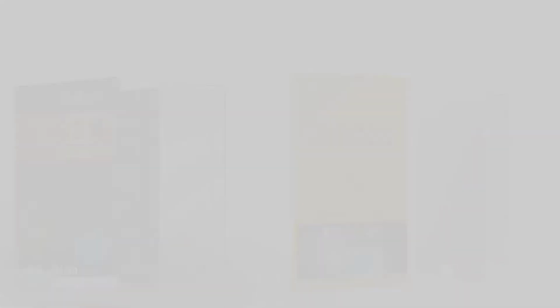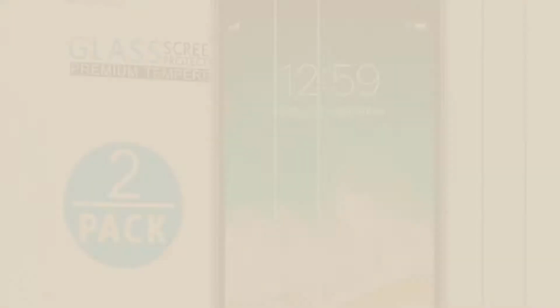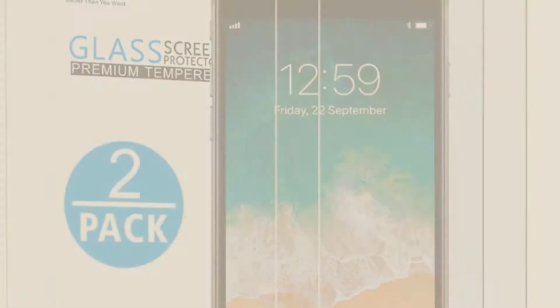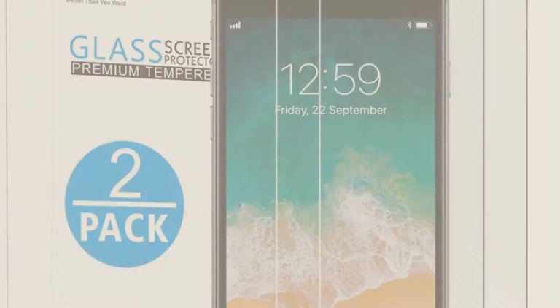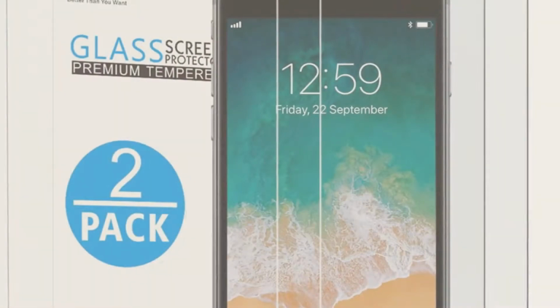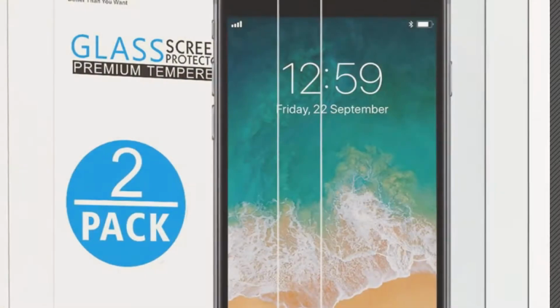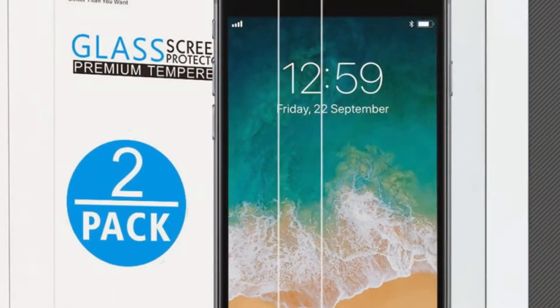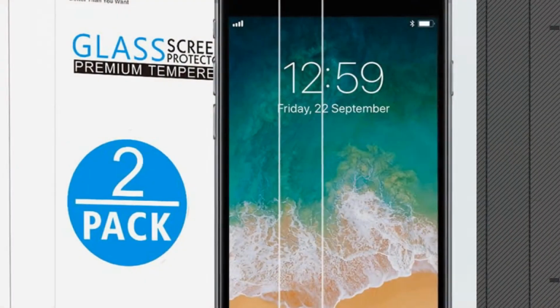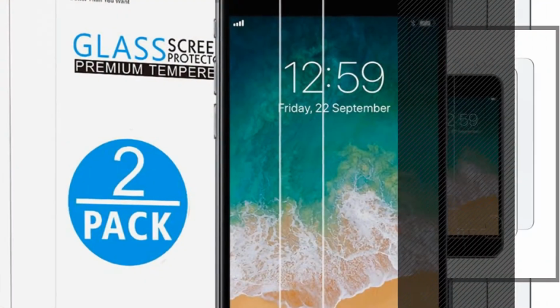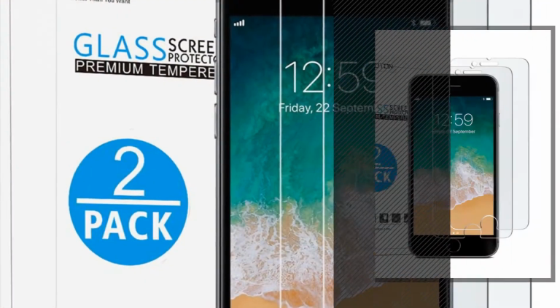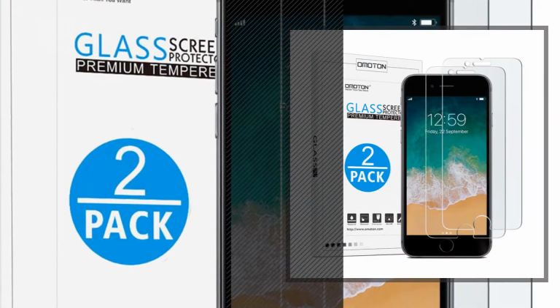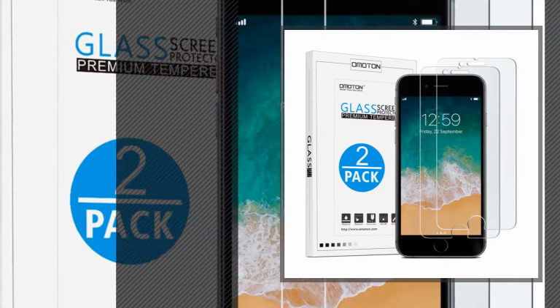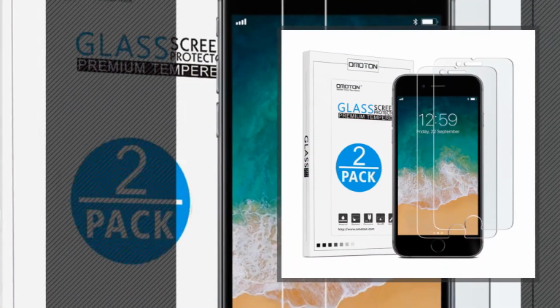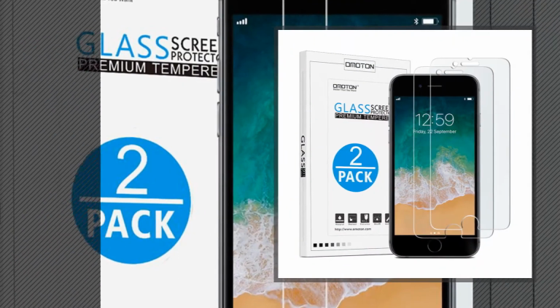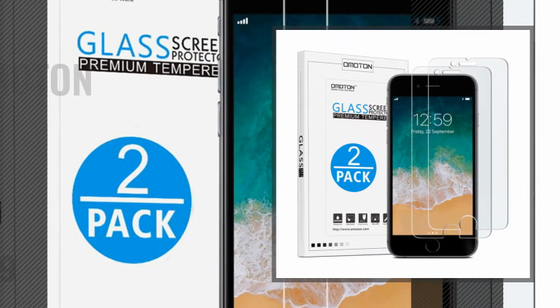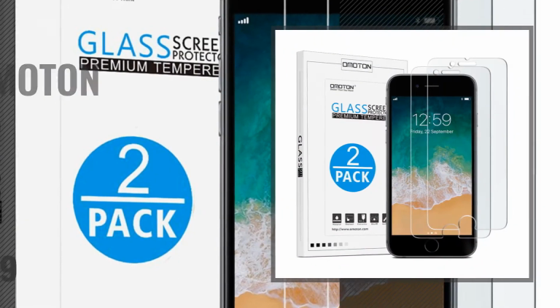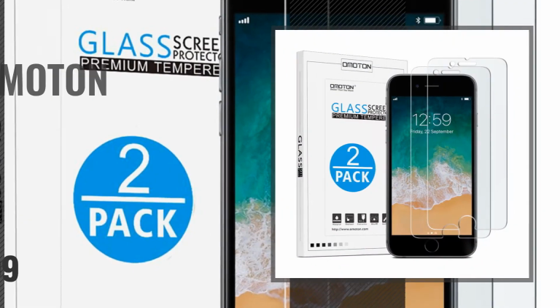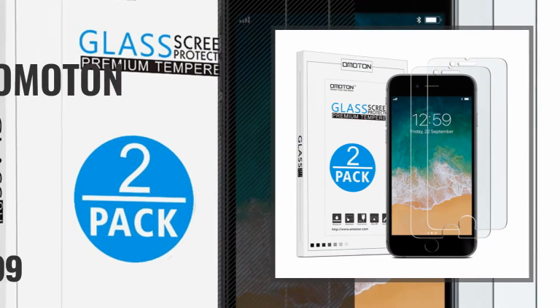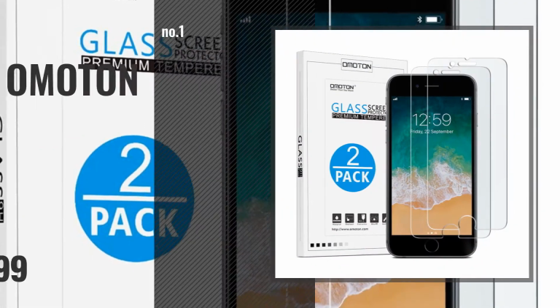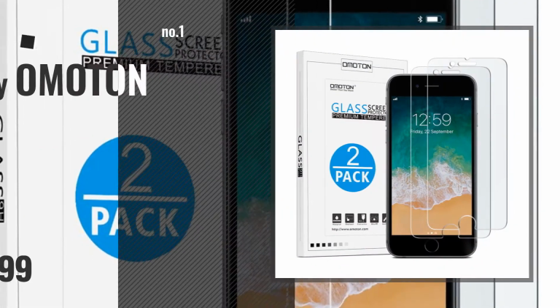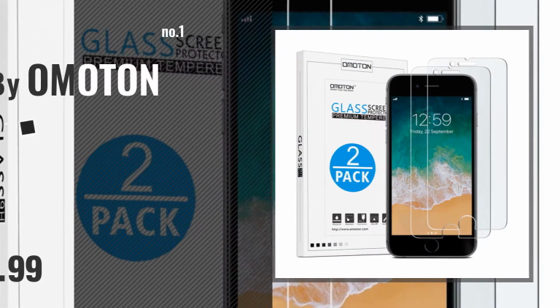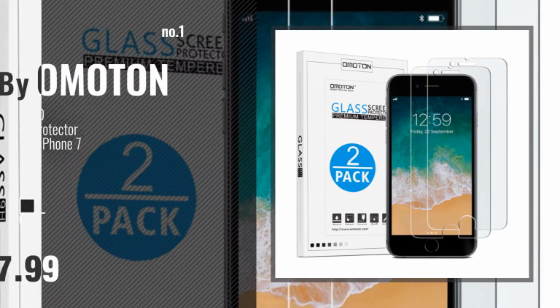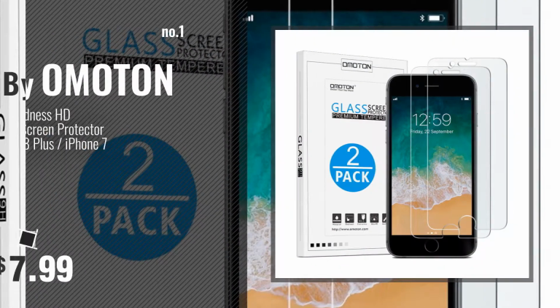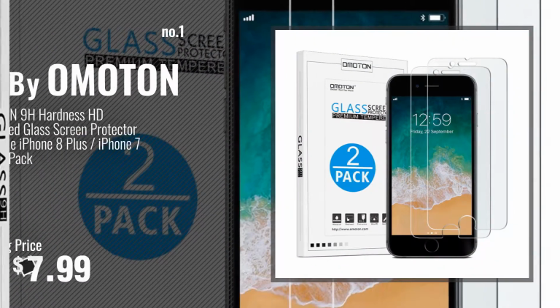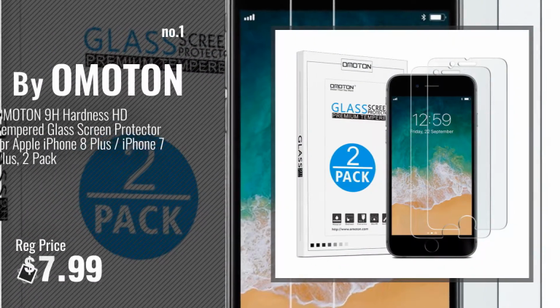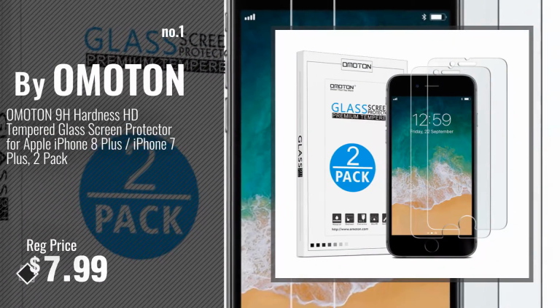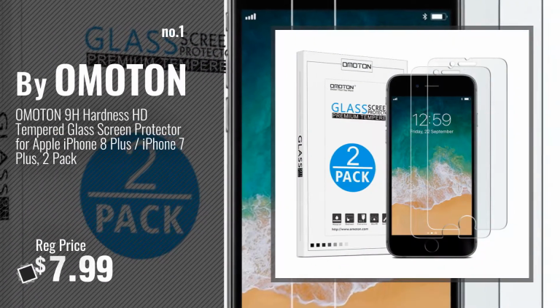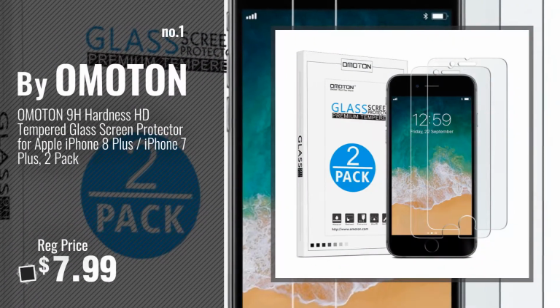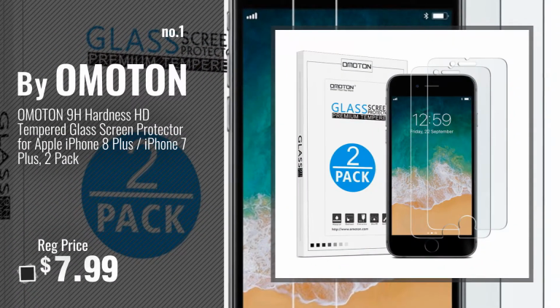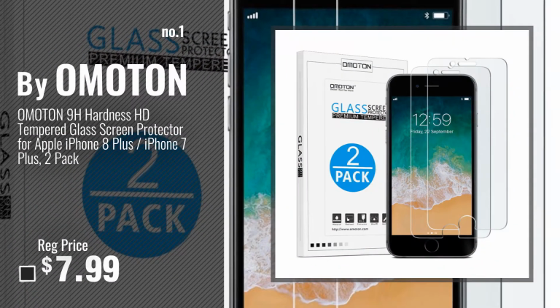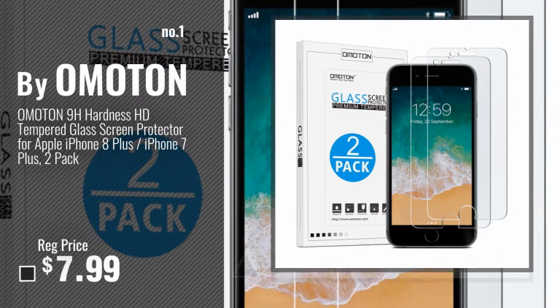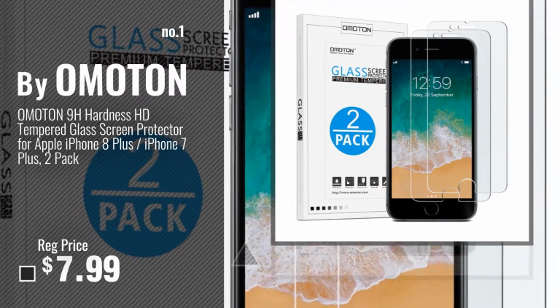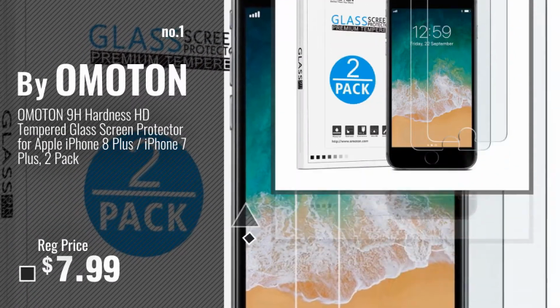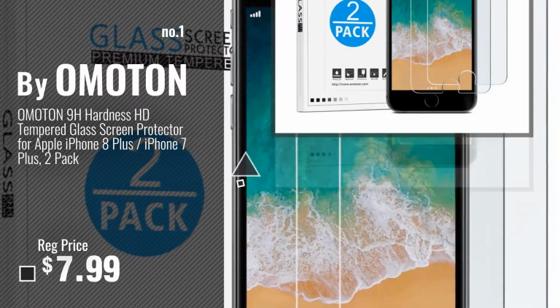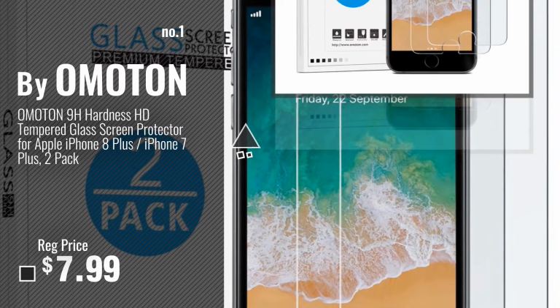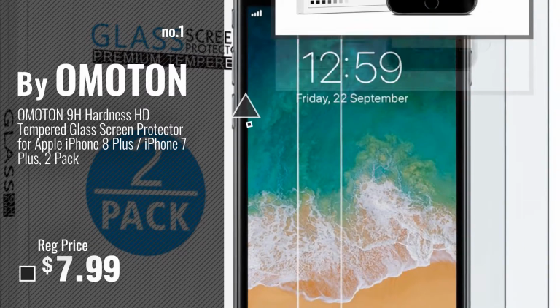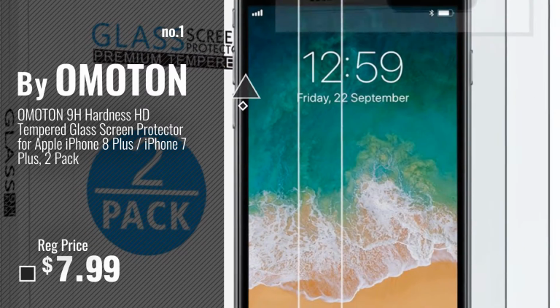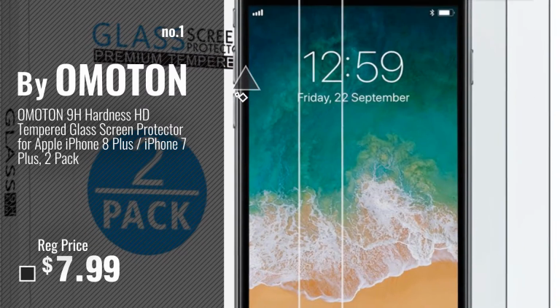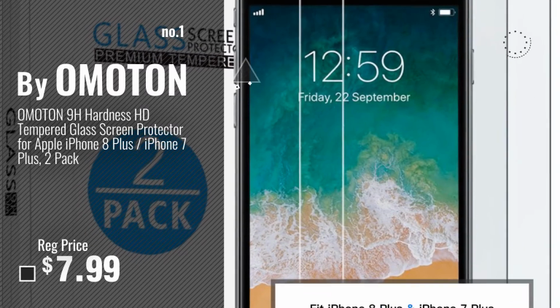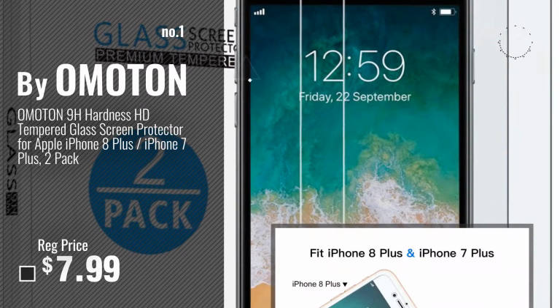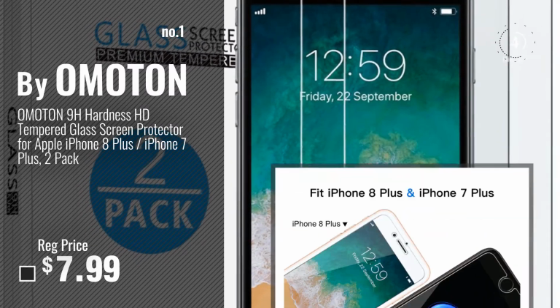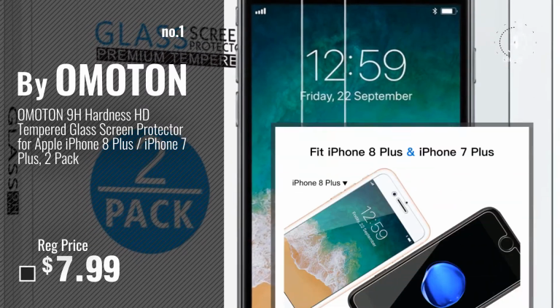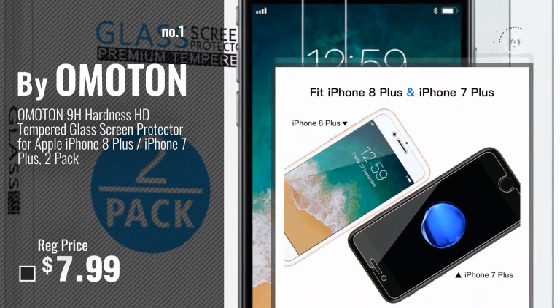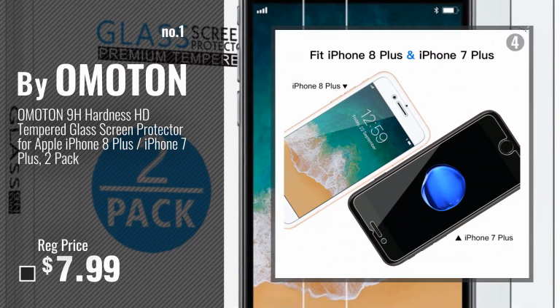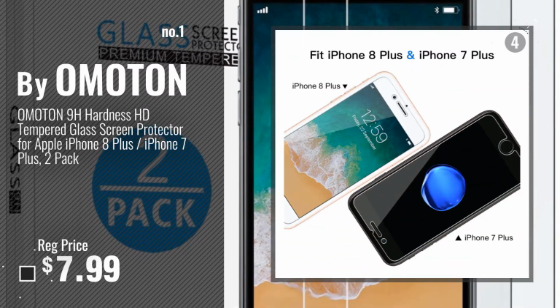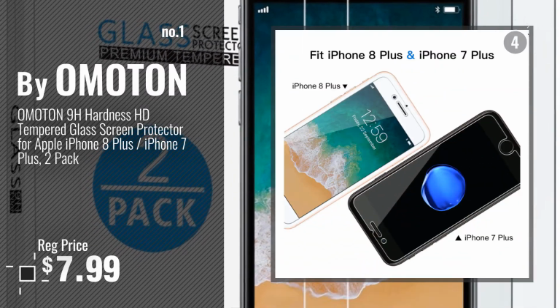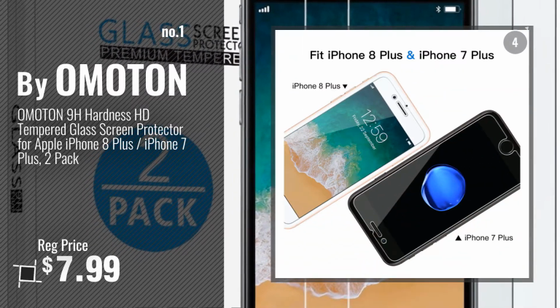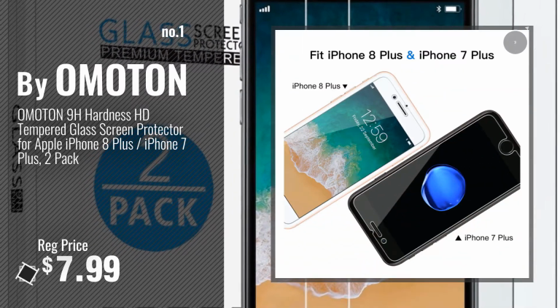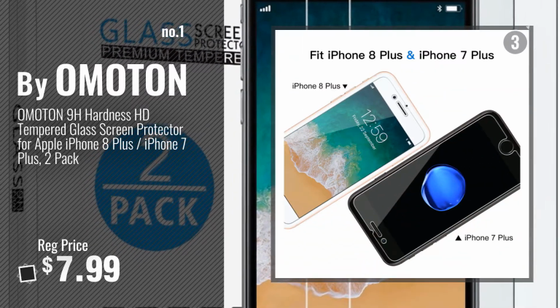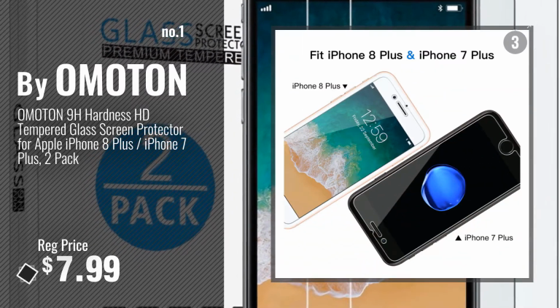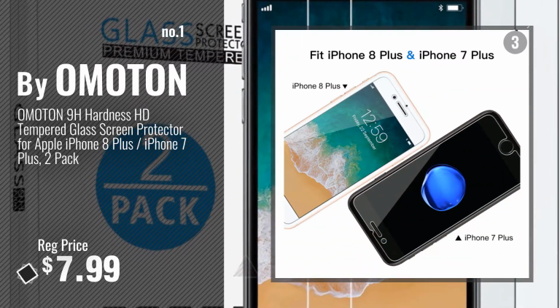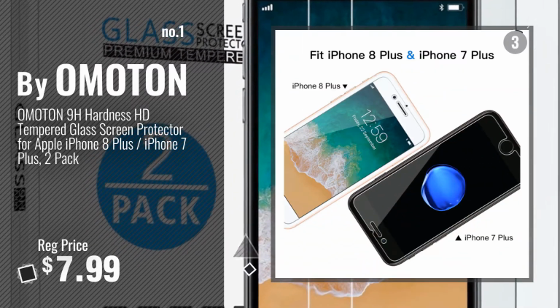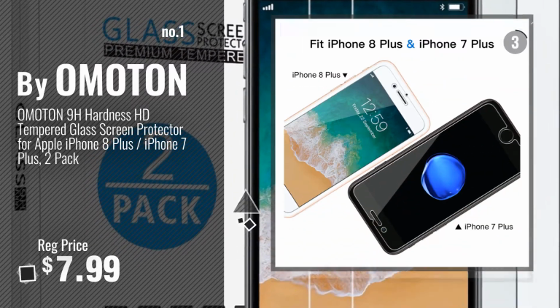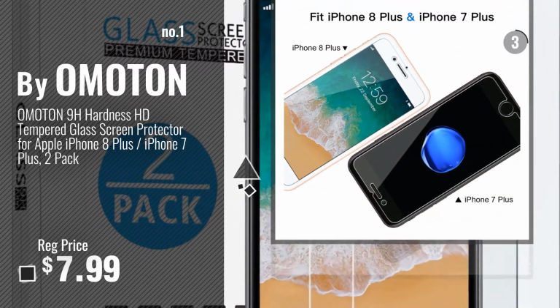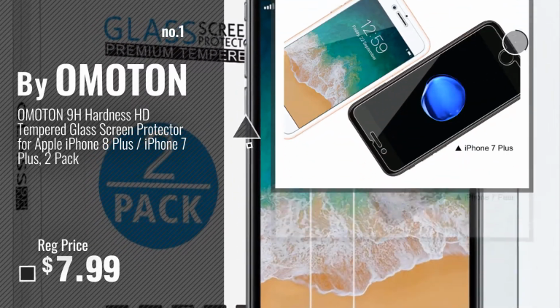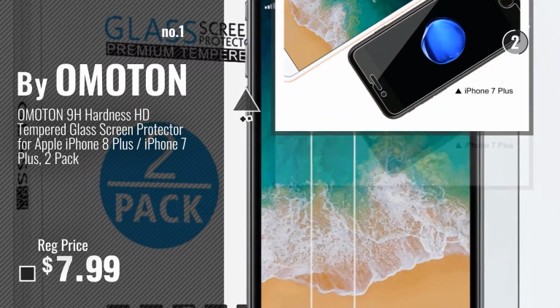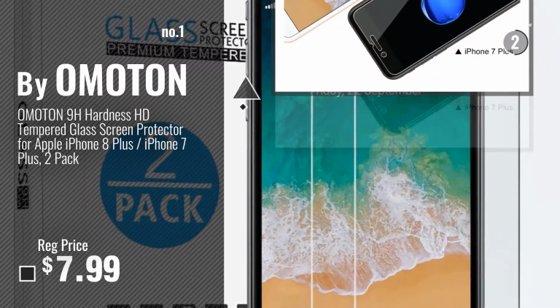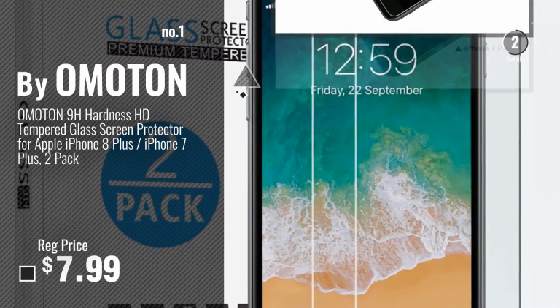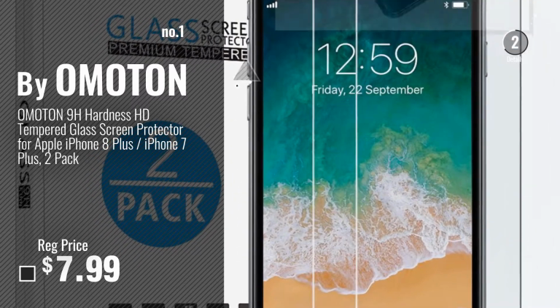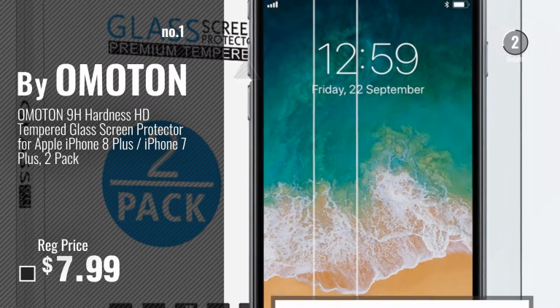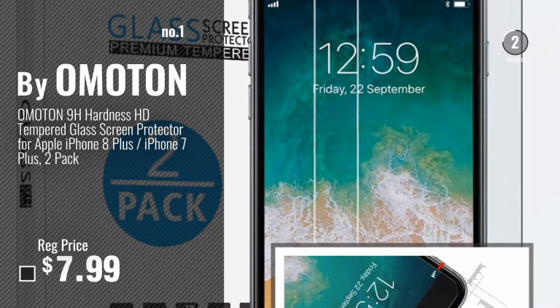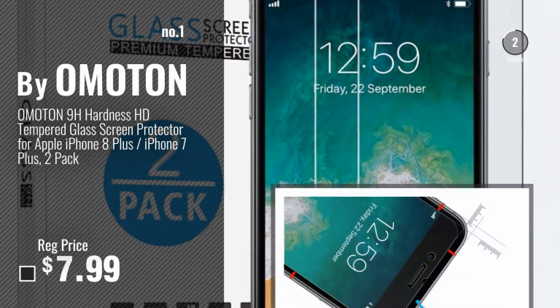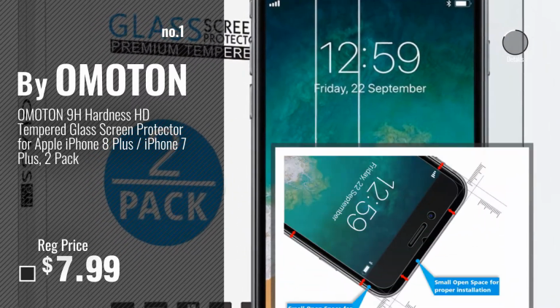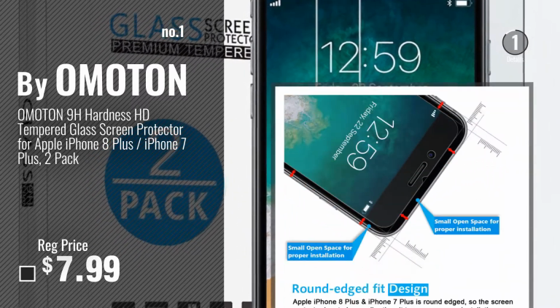Number 1. Most Popular, by OMOTON. Watch this video and choose your favorite.